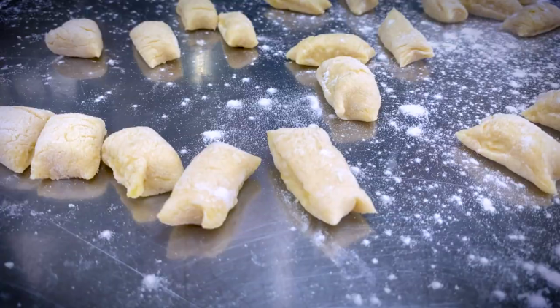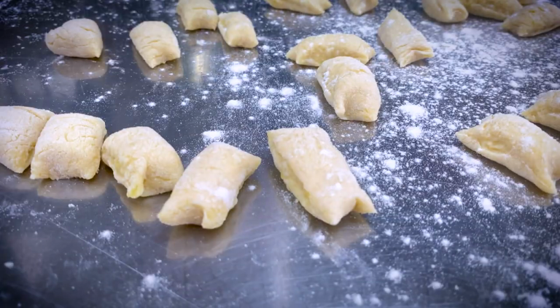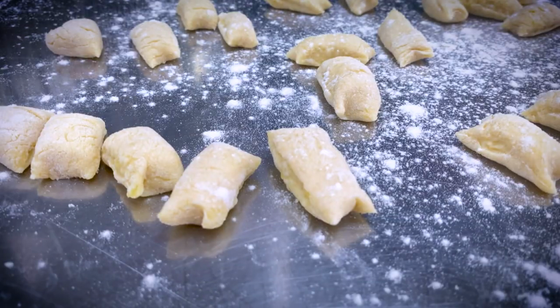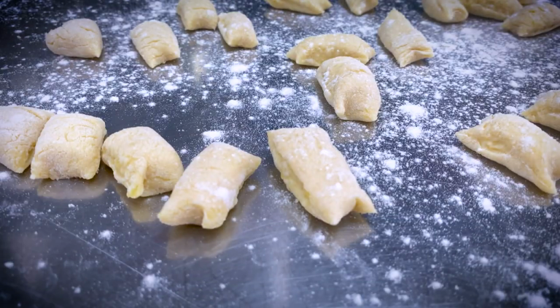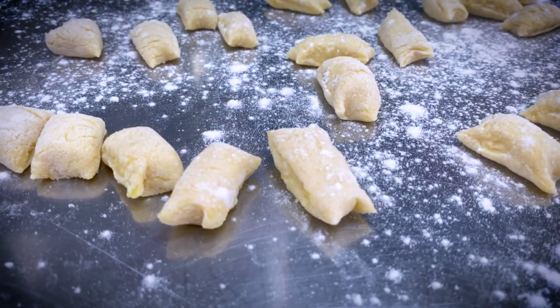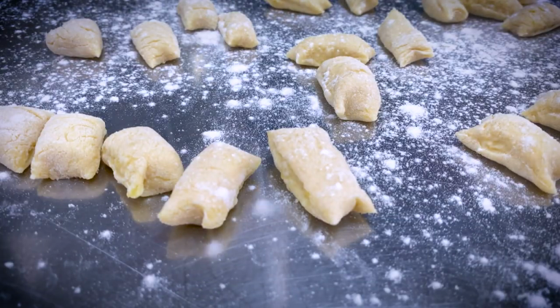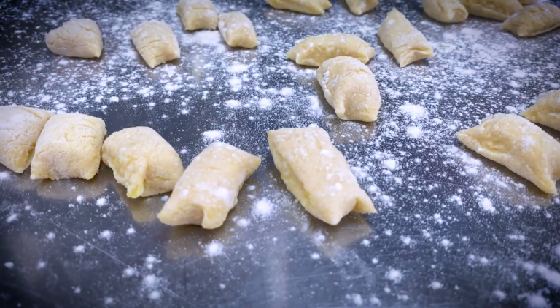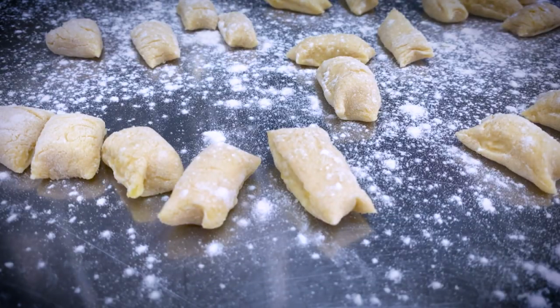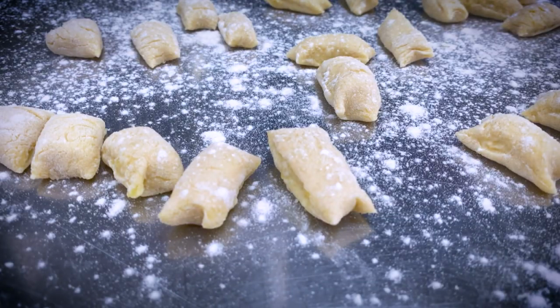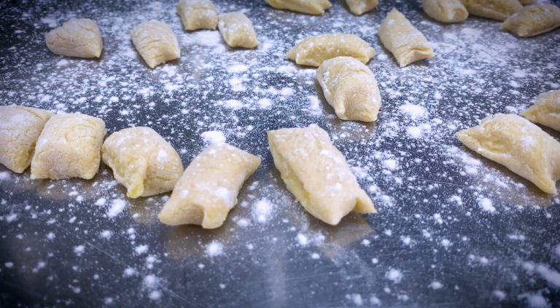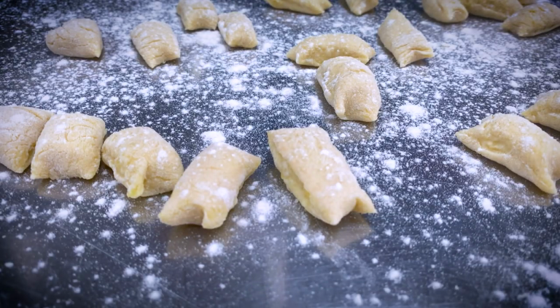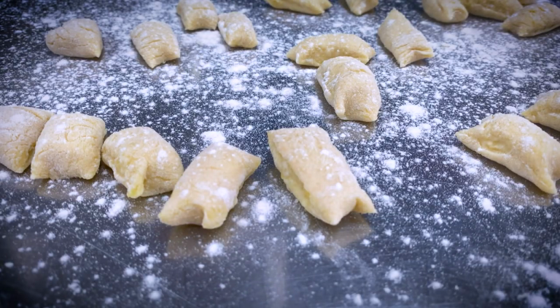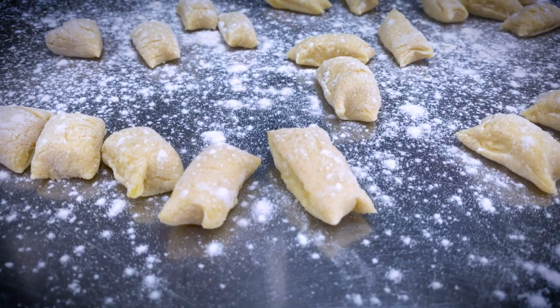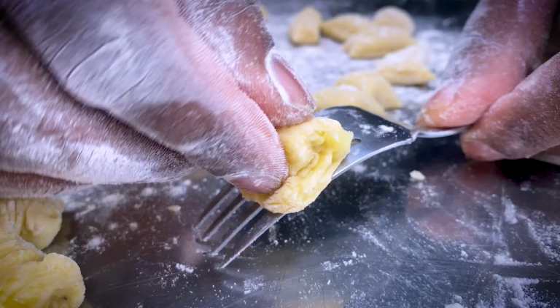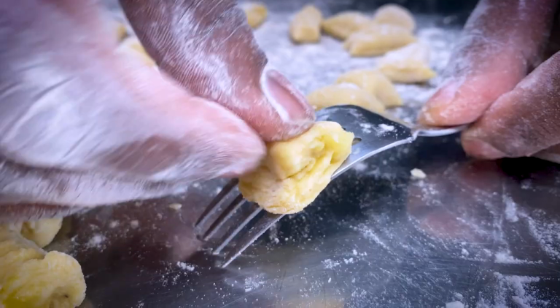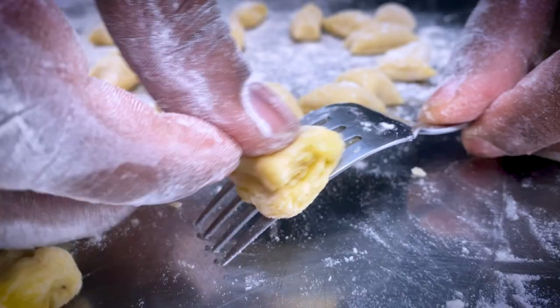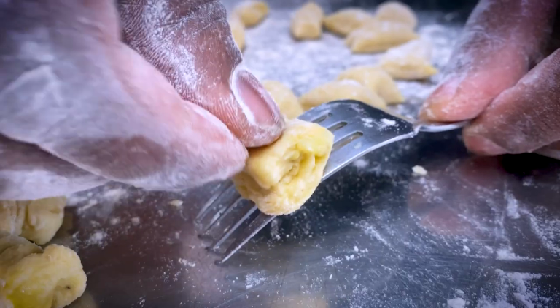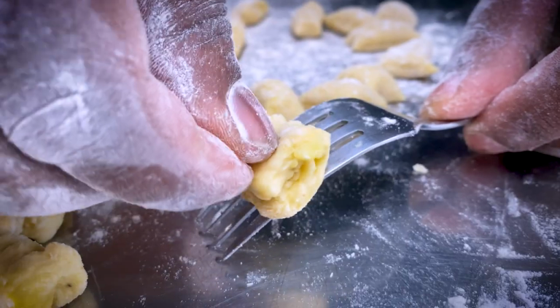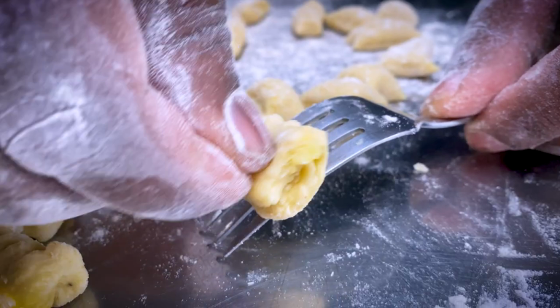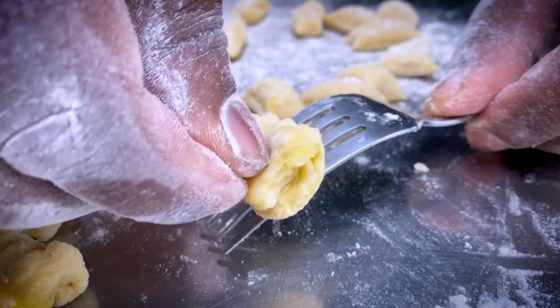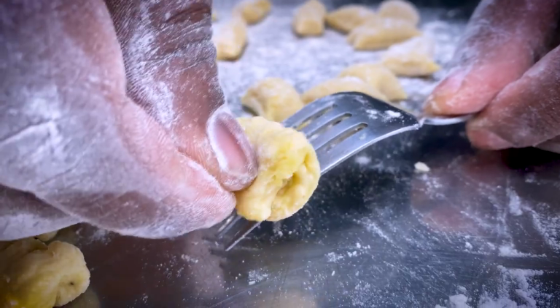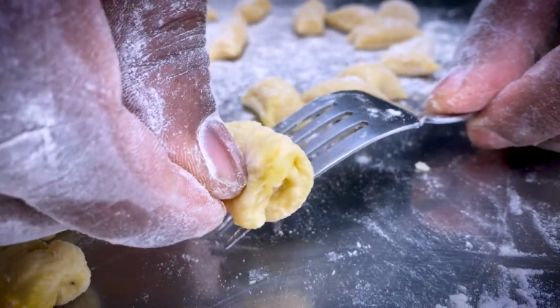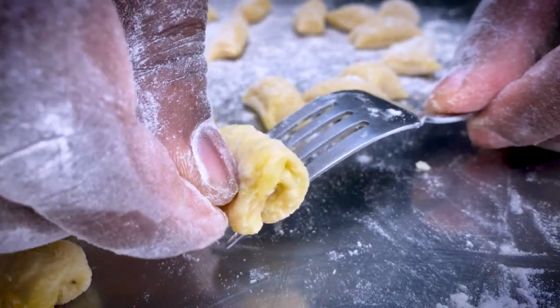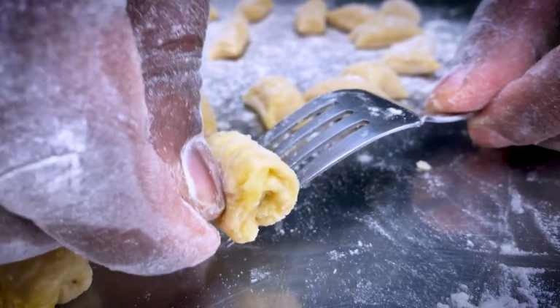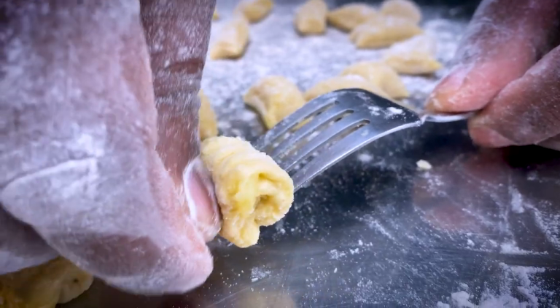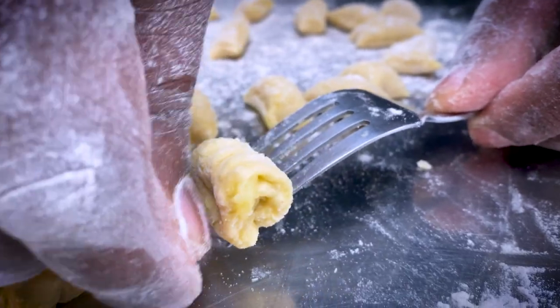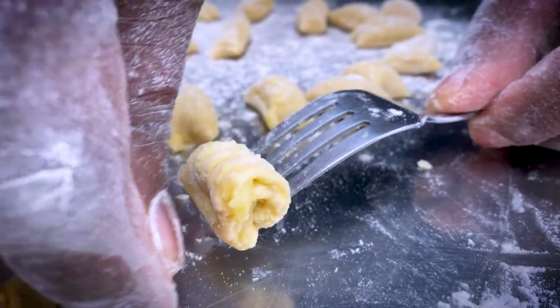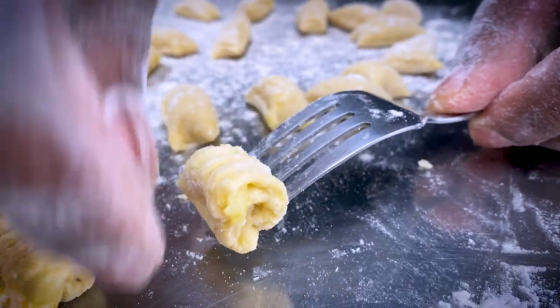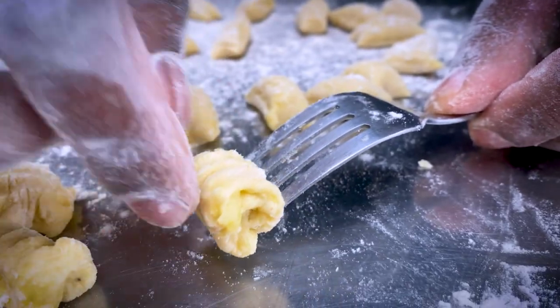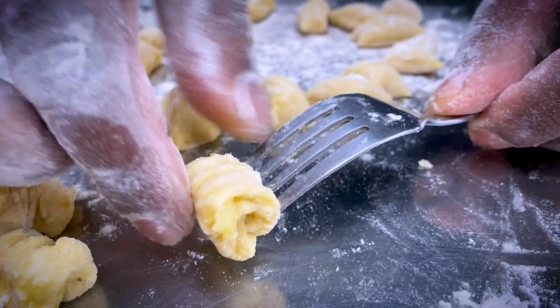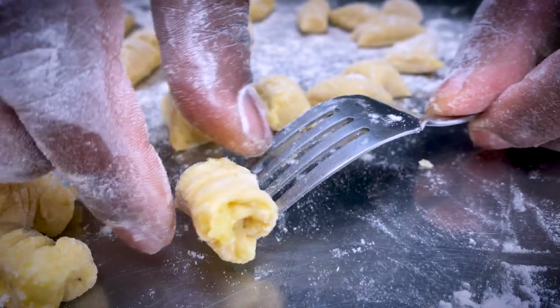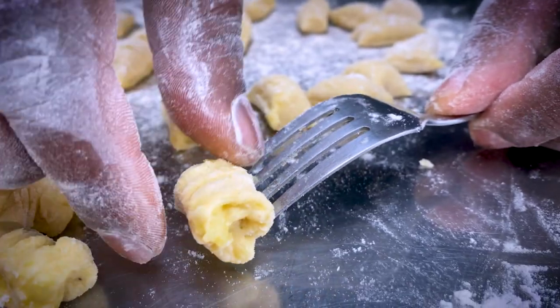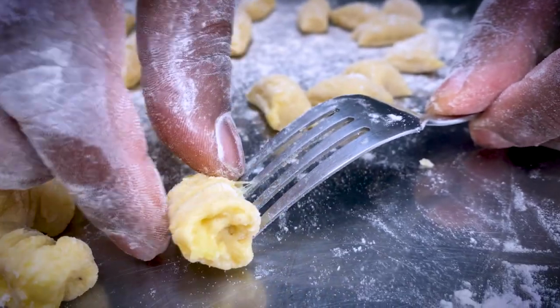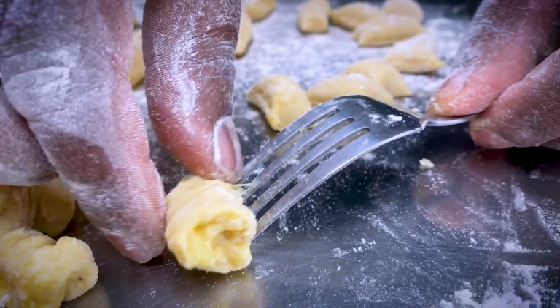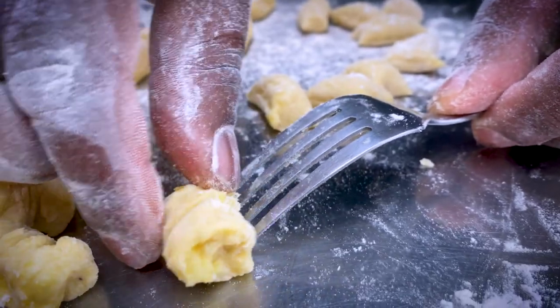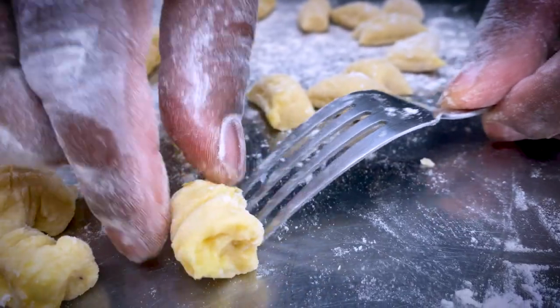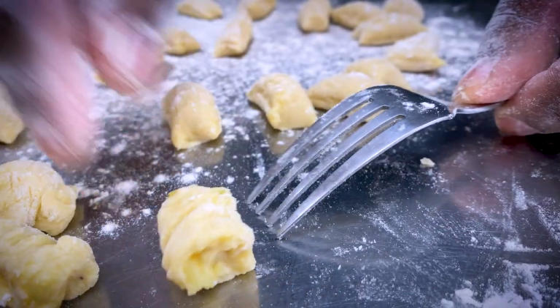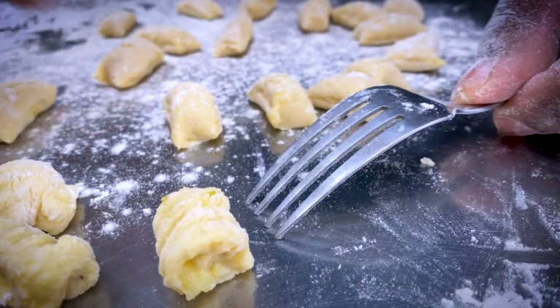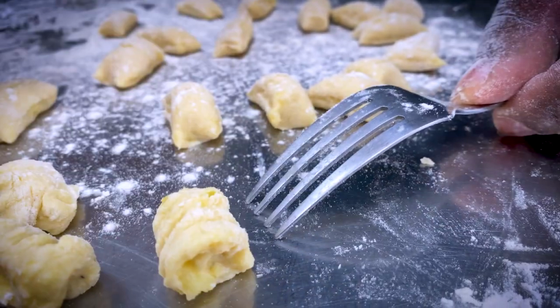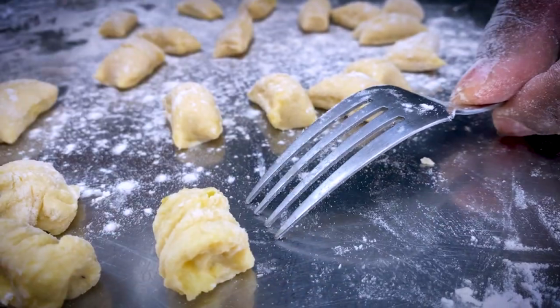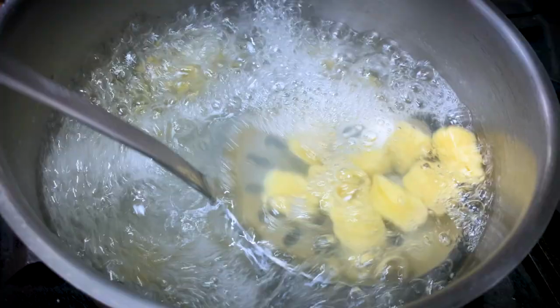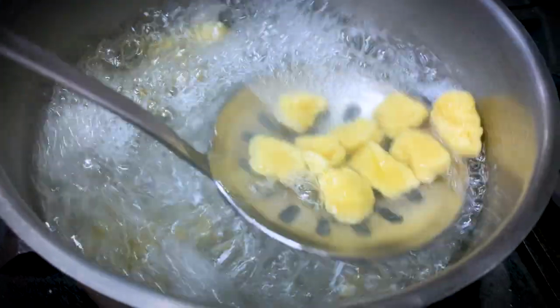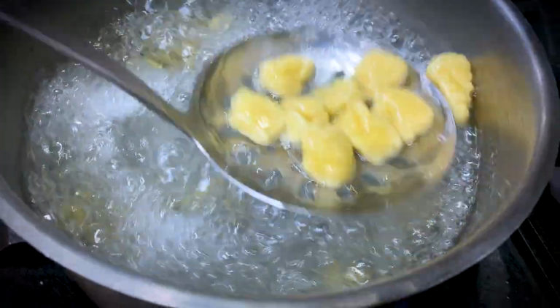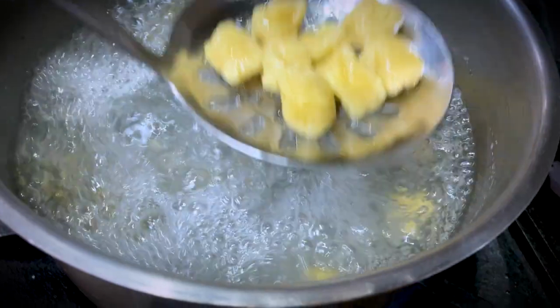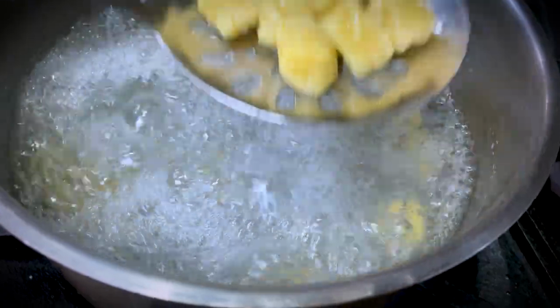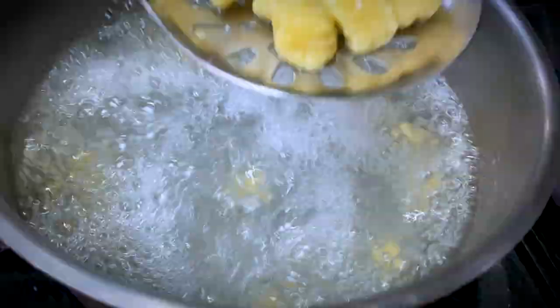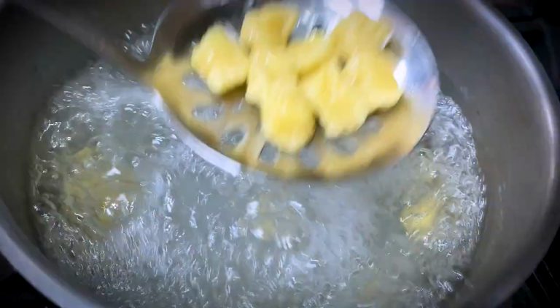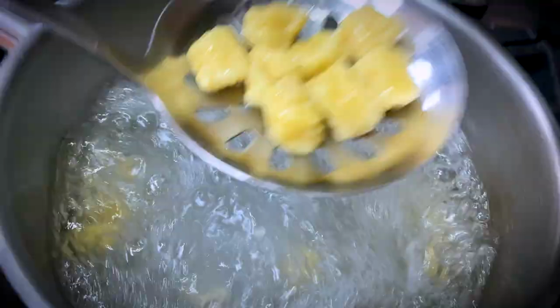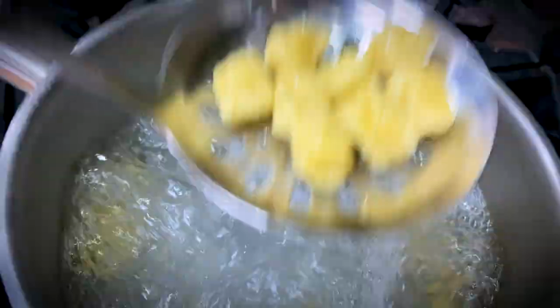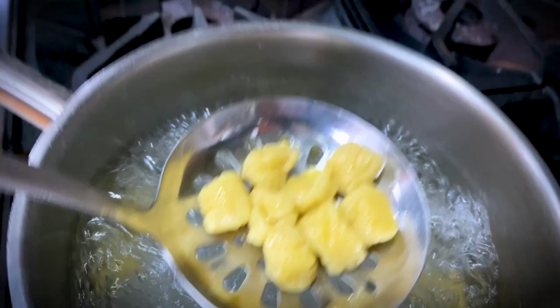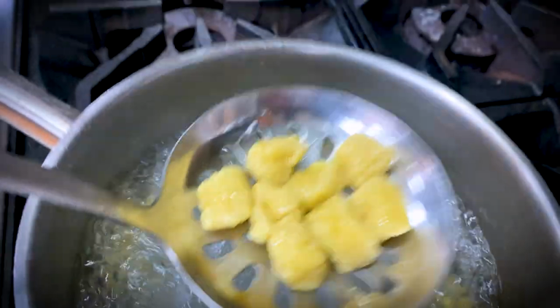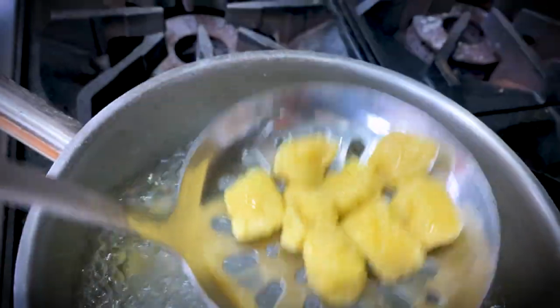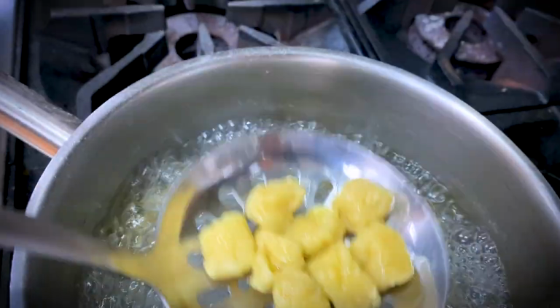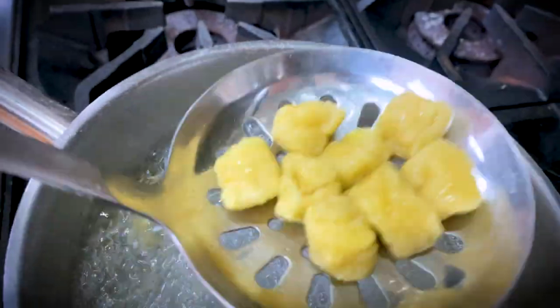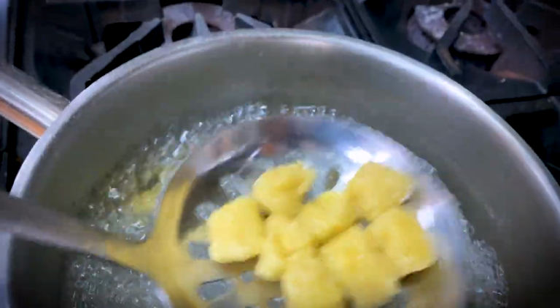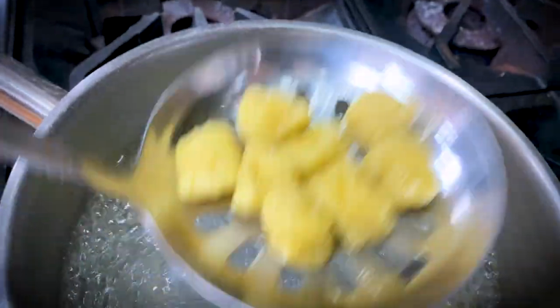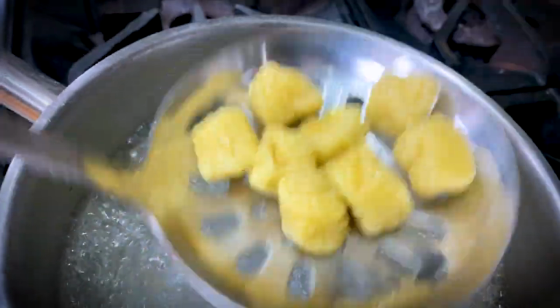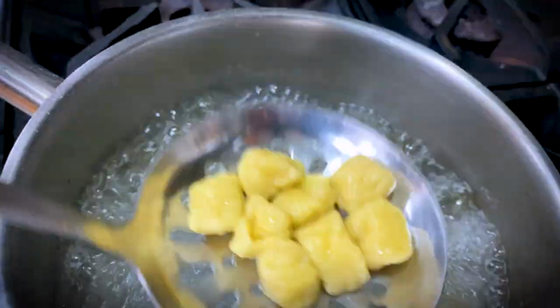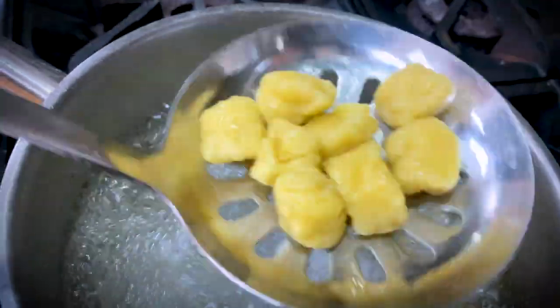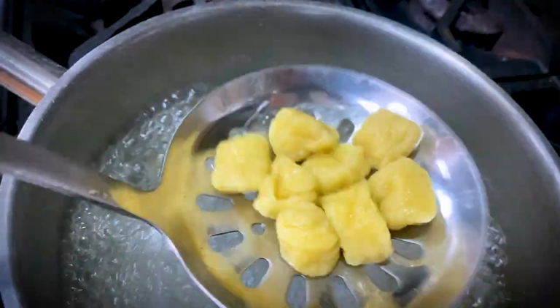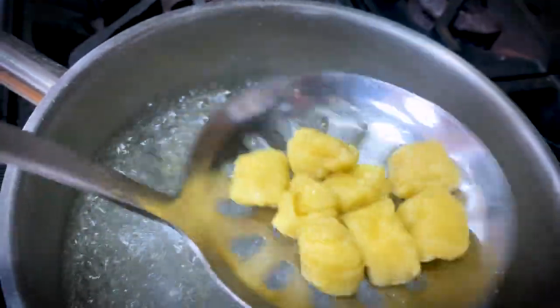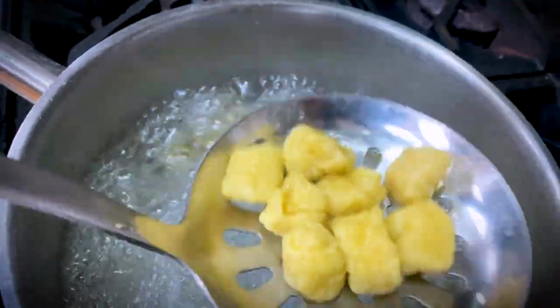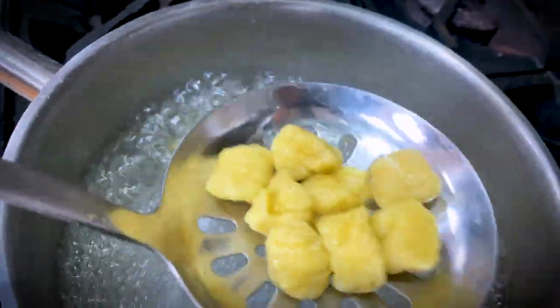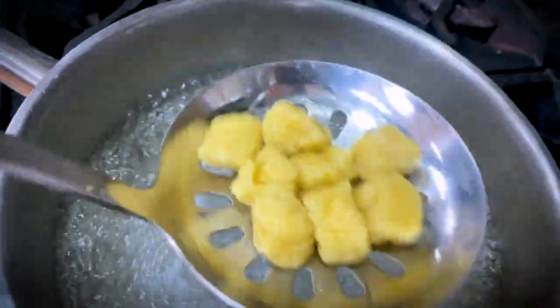Now we can shape out our gnocchi by rolling it on a fork. Toss them in boiling water for about two minutes.